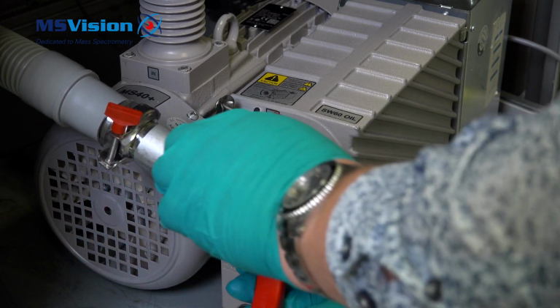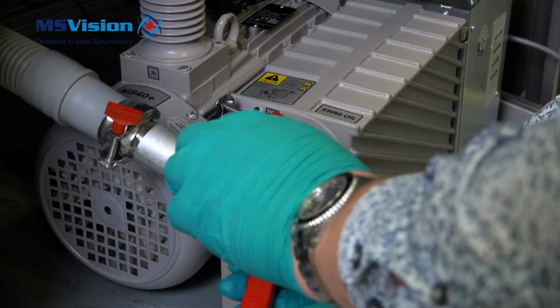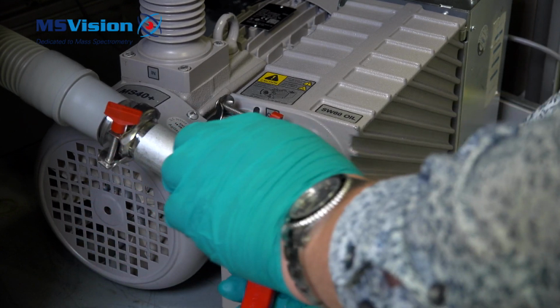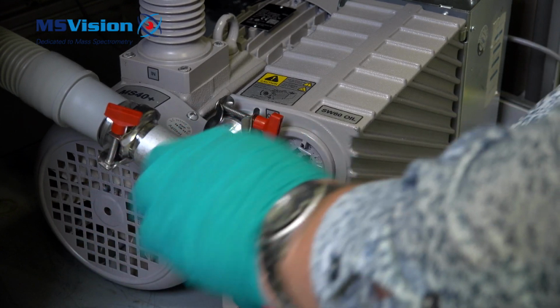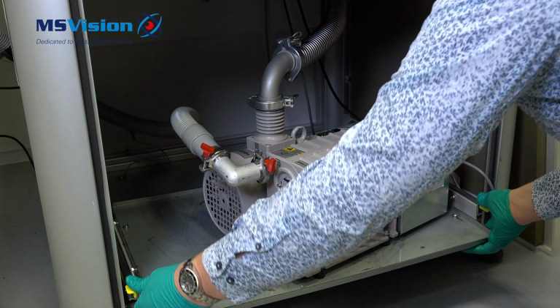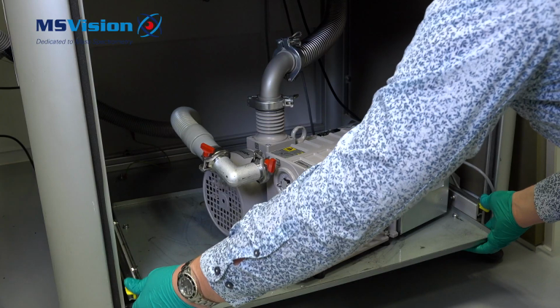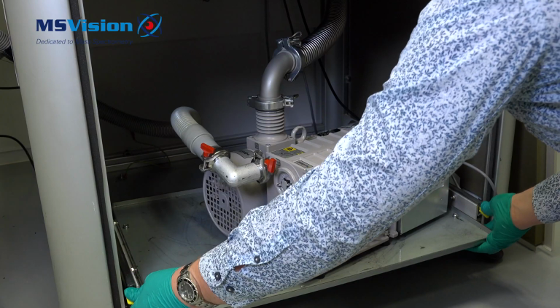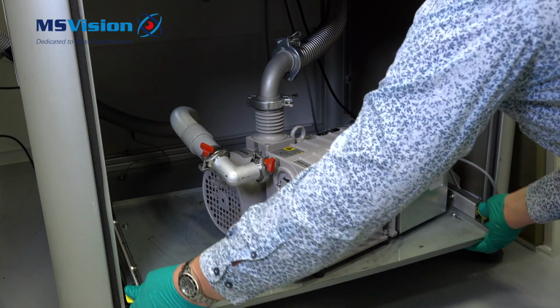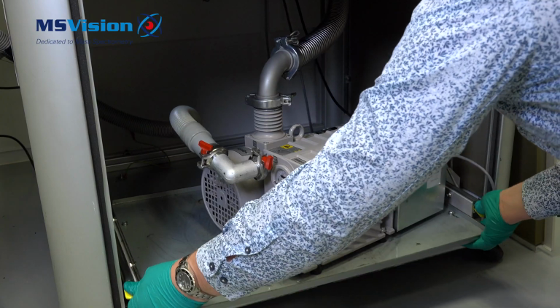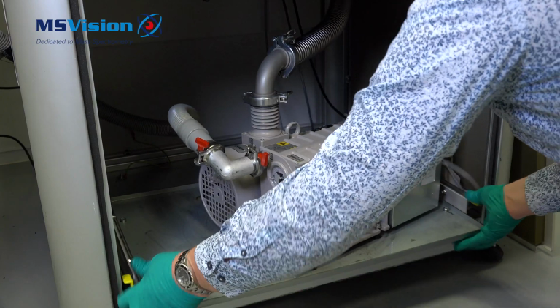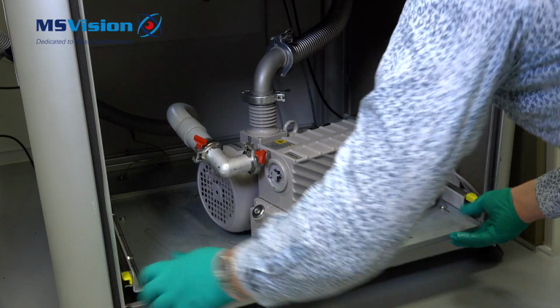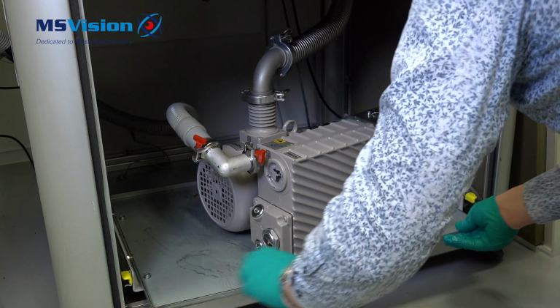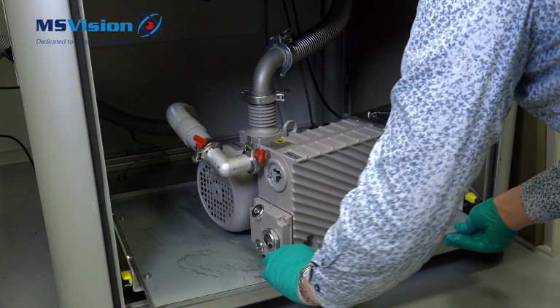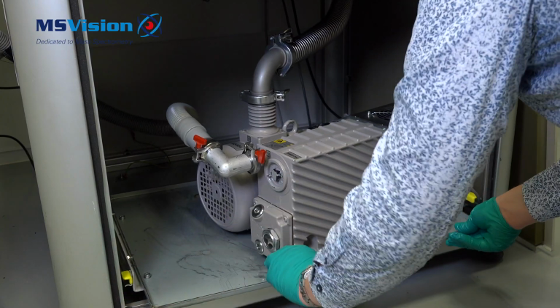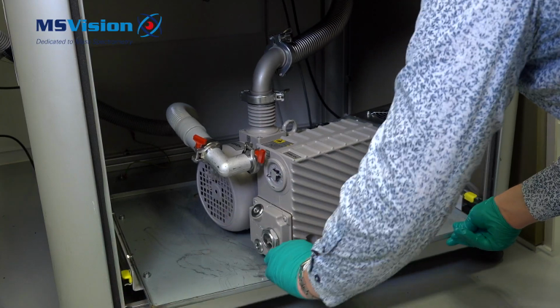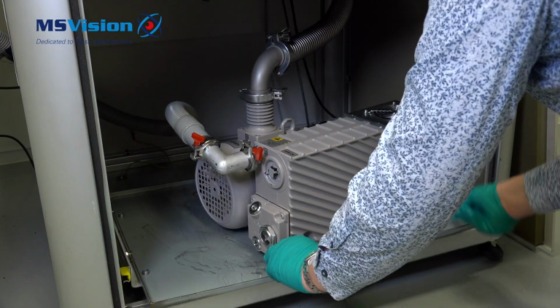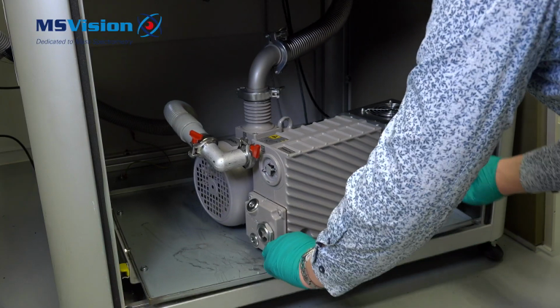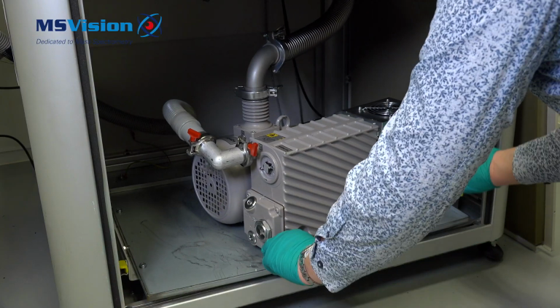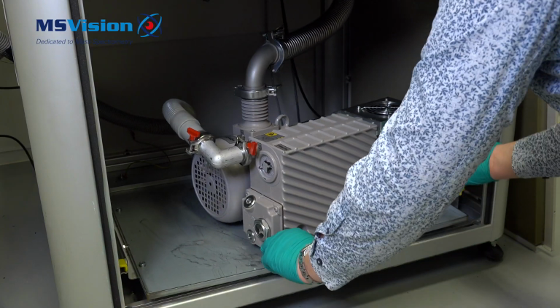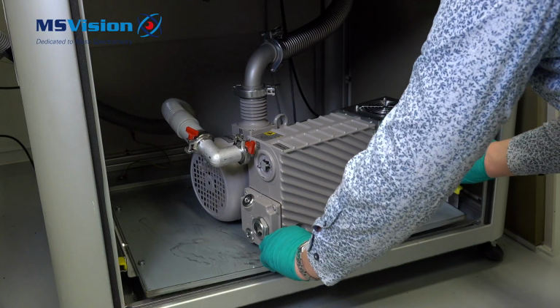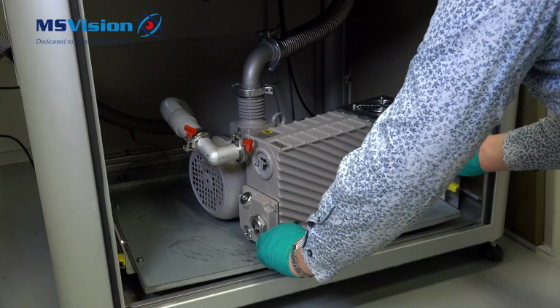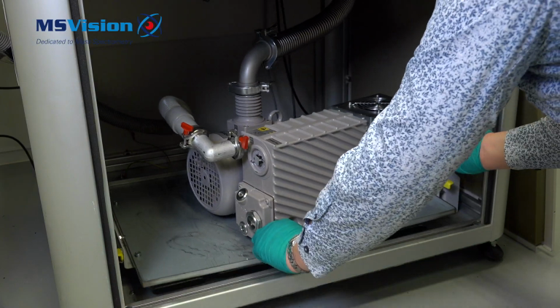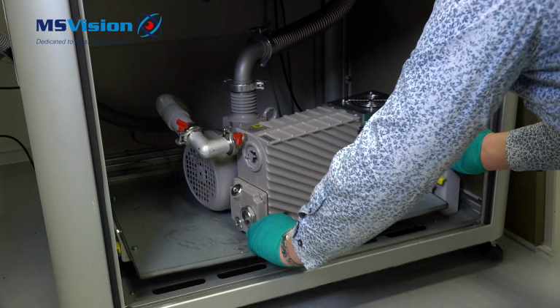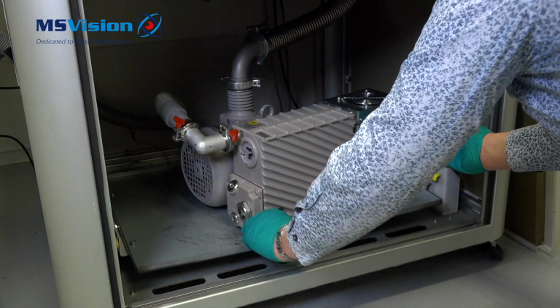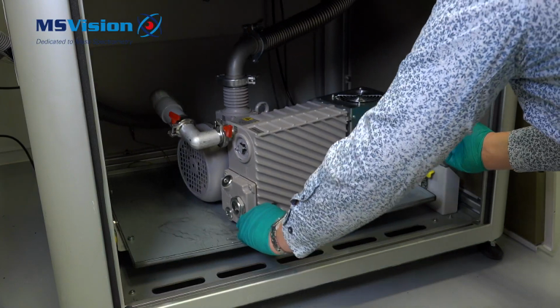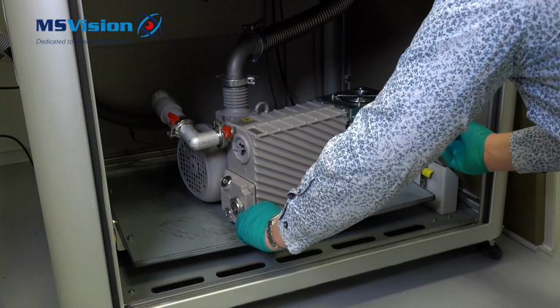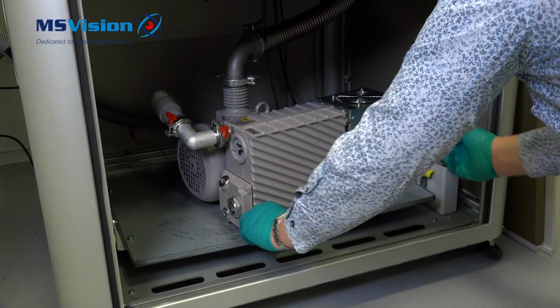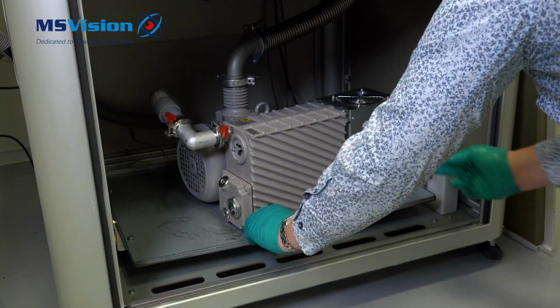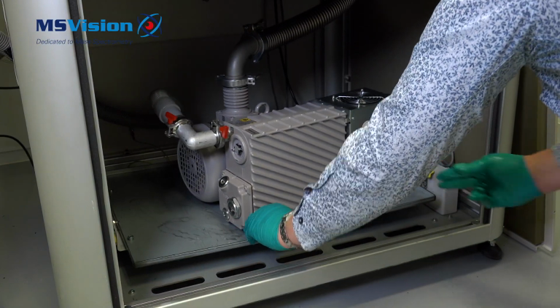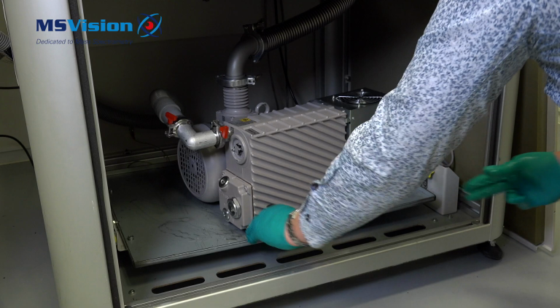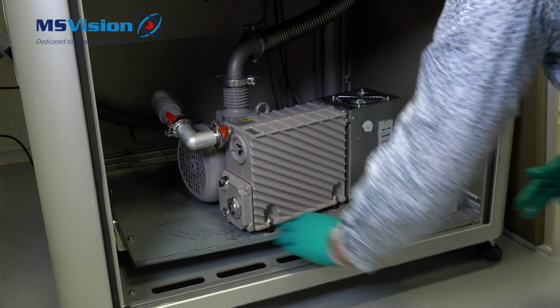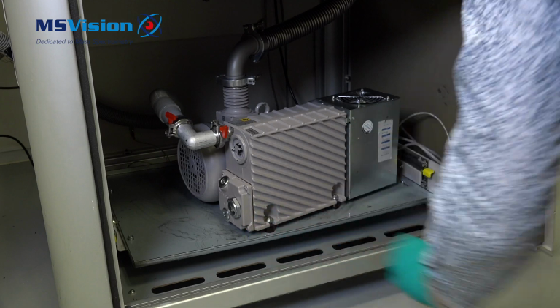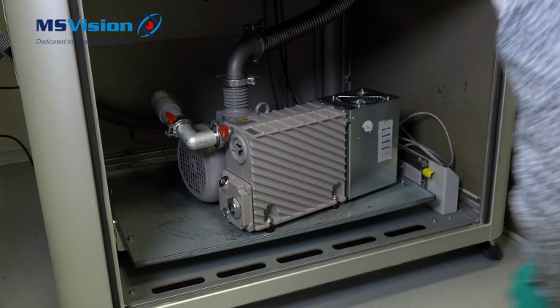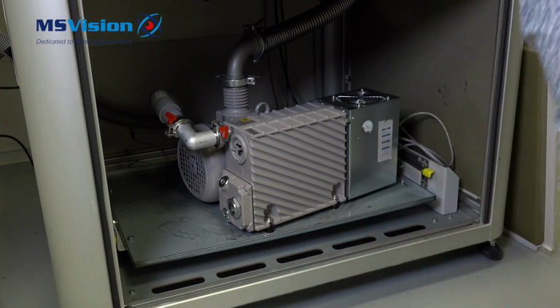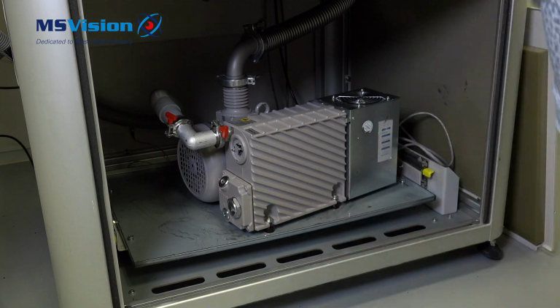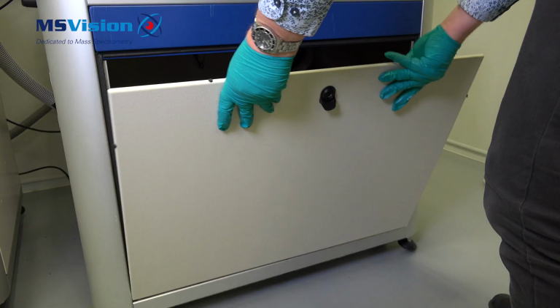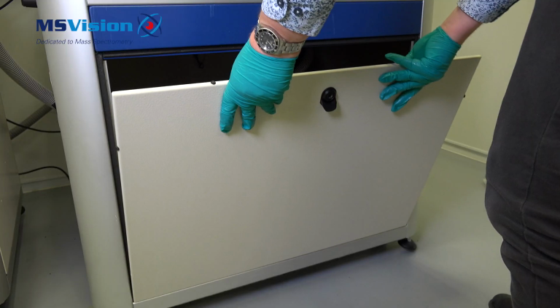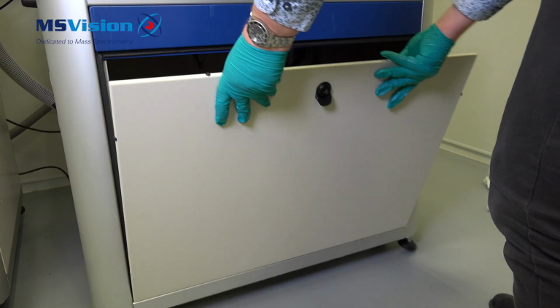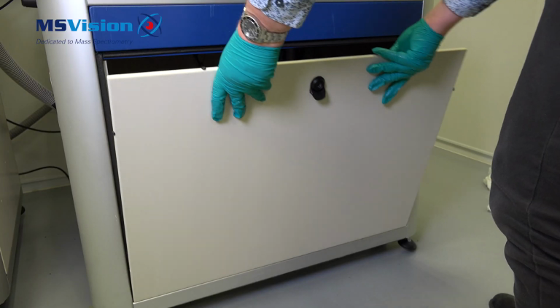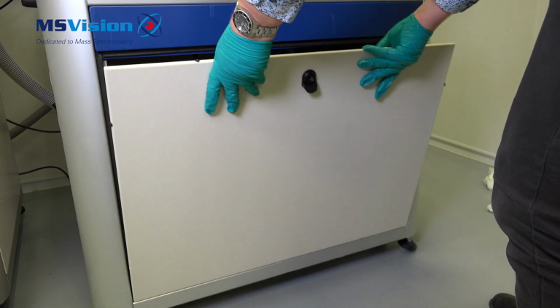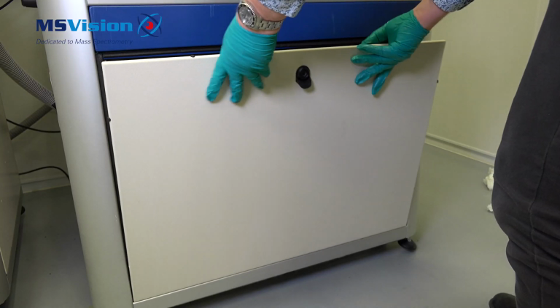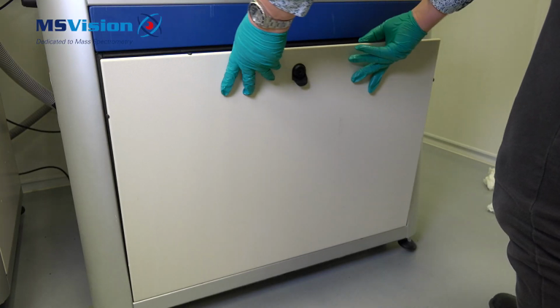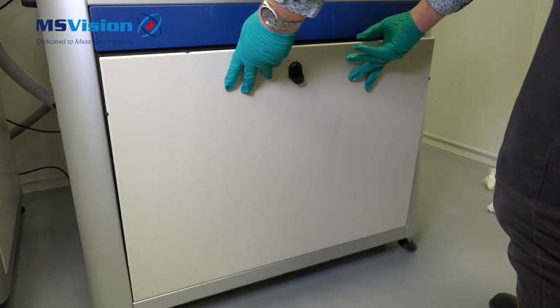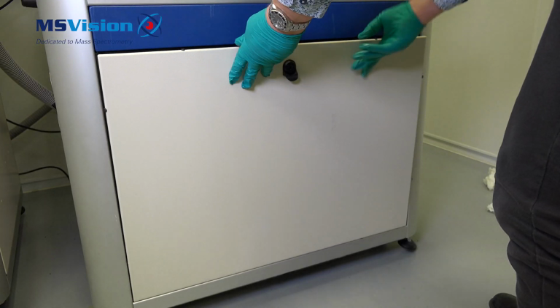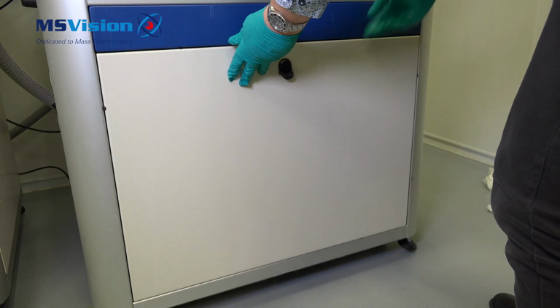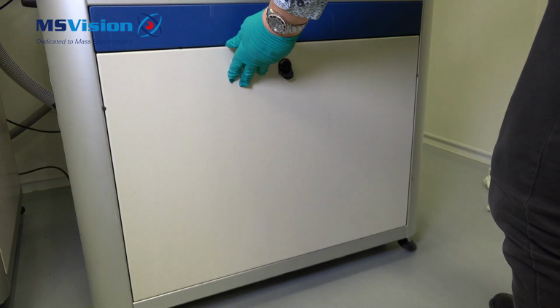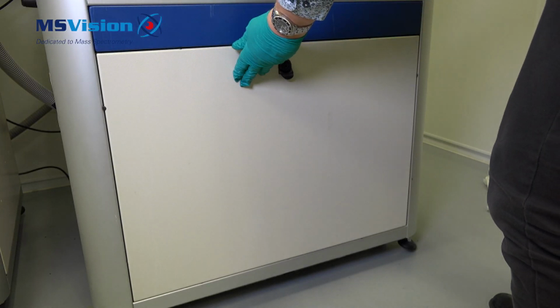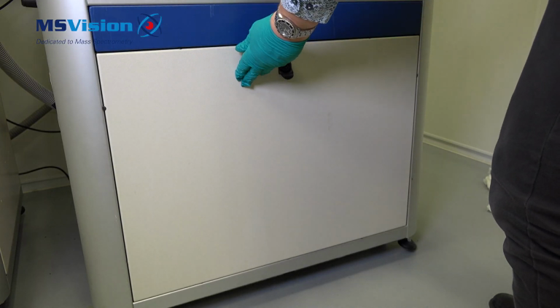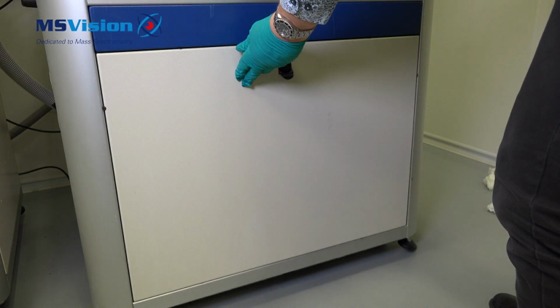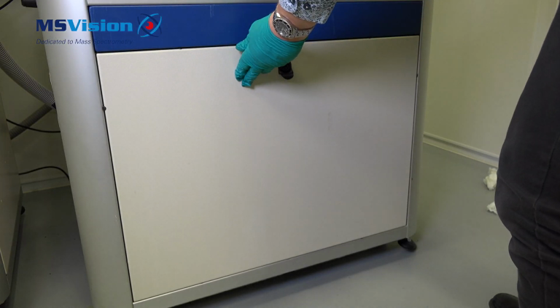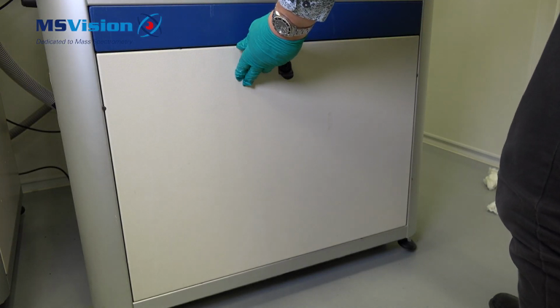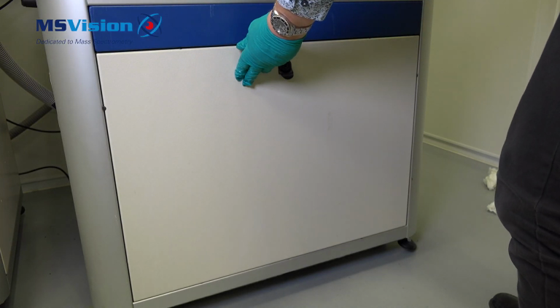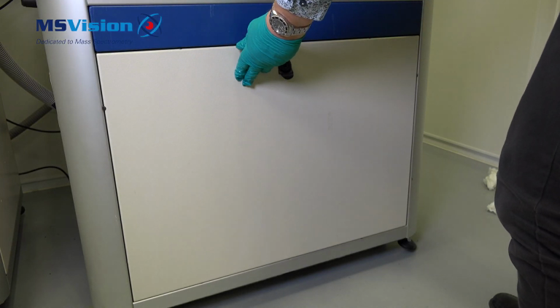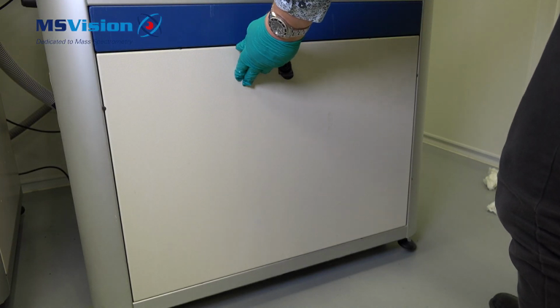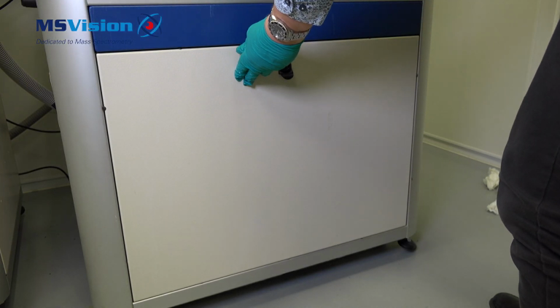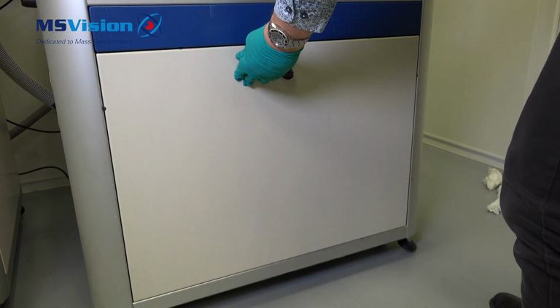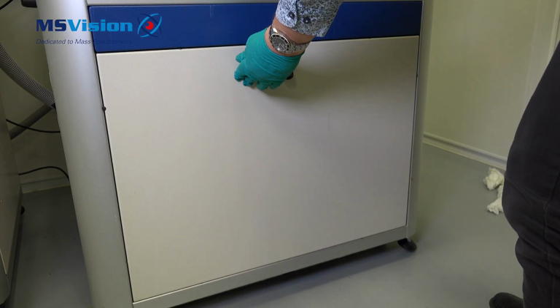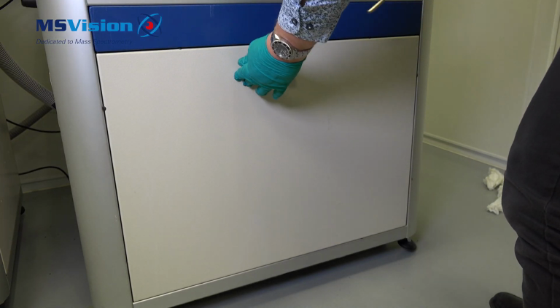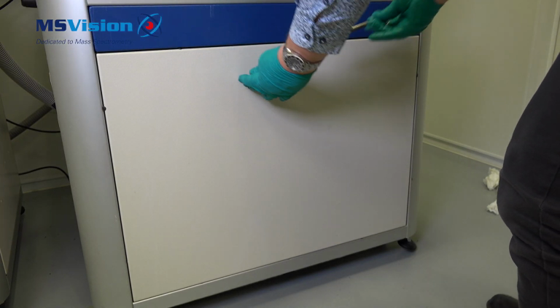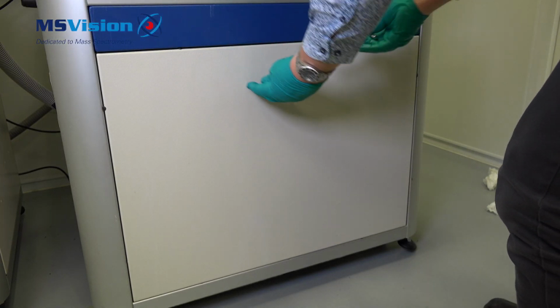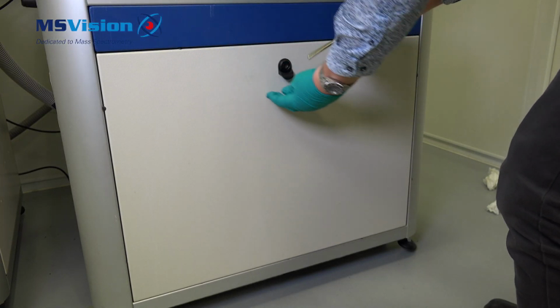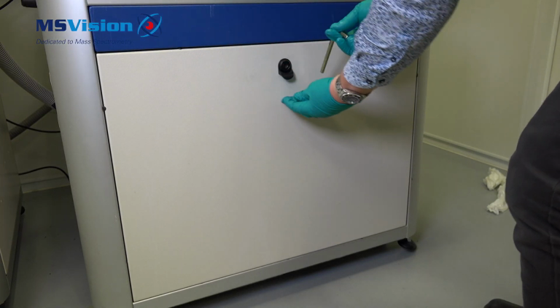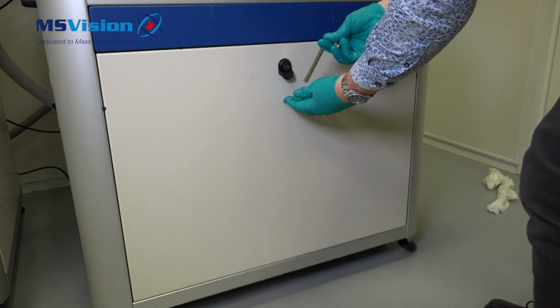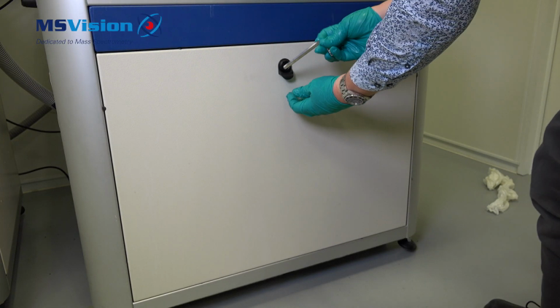Replace the pump table making sure the yellow handles click into place and then put the cover back on.